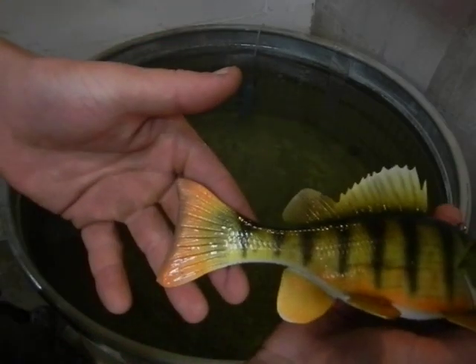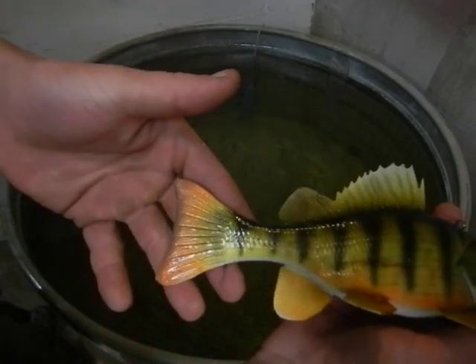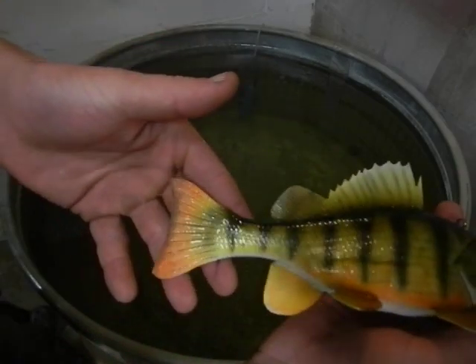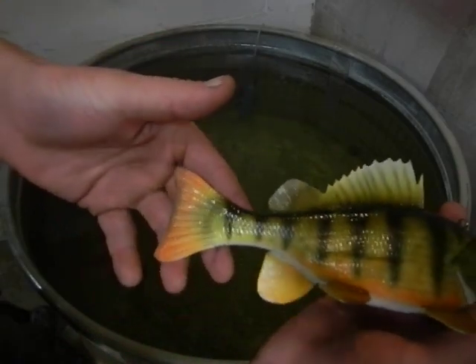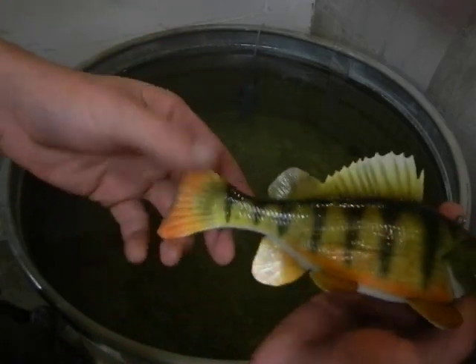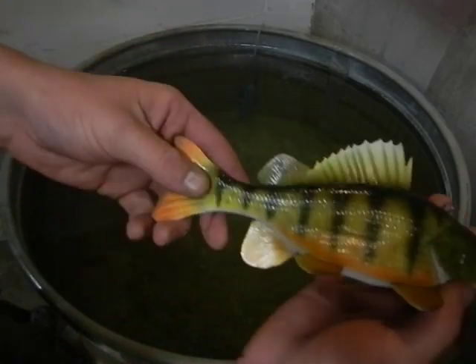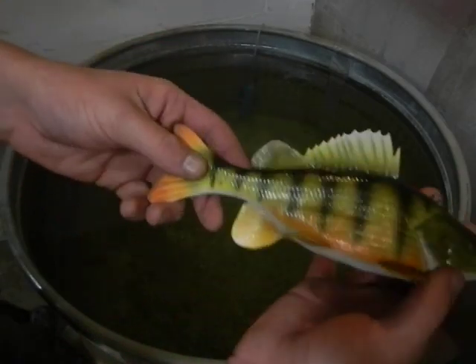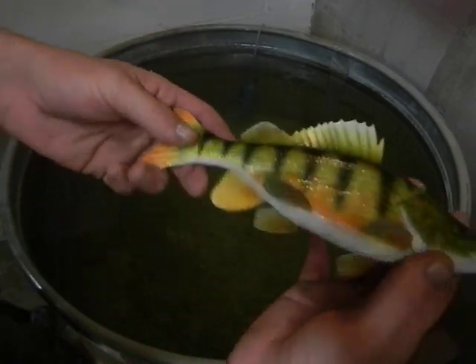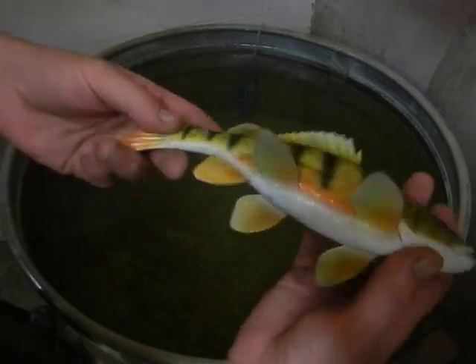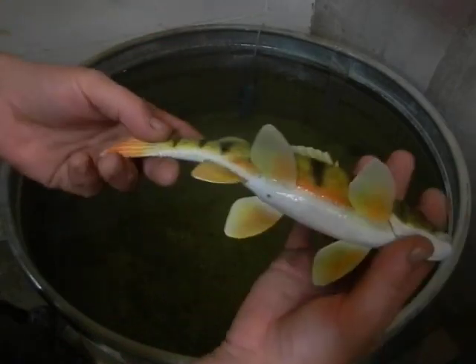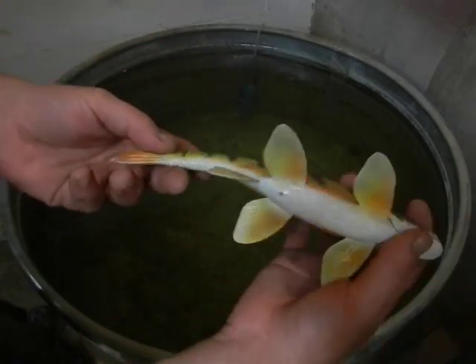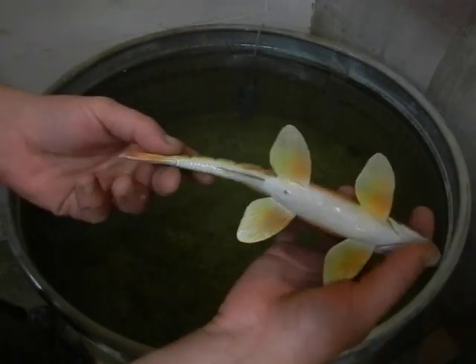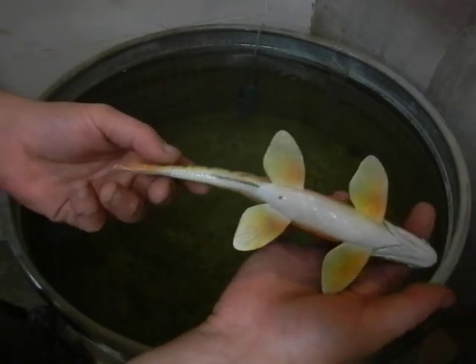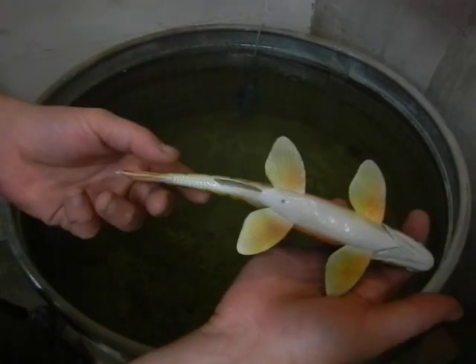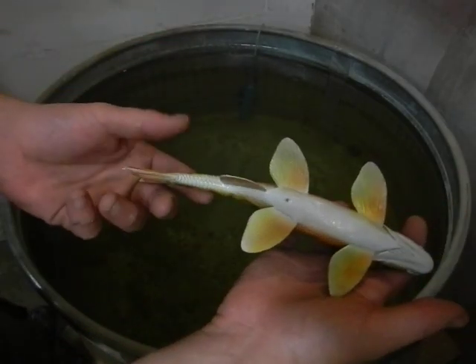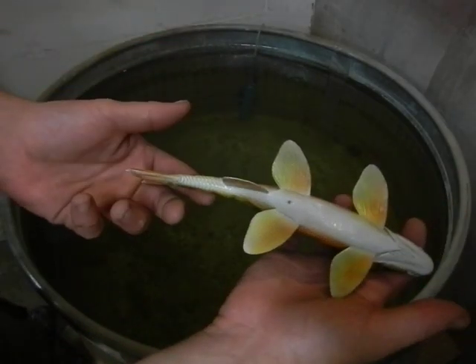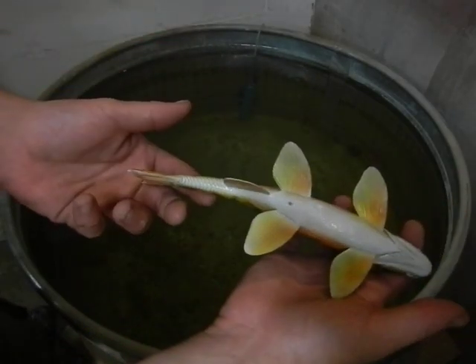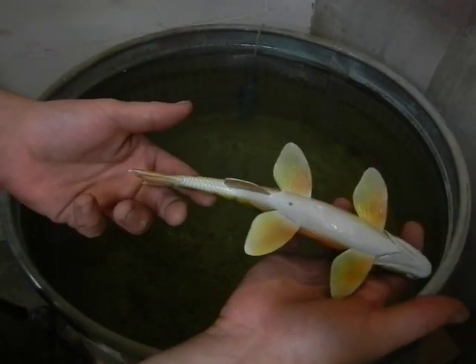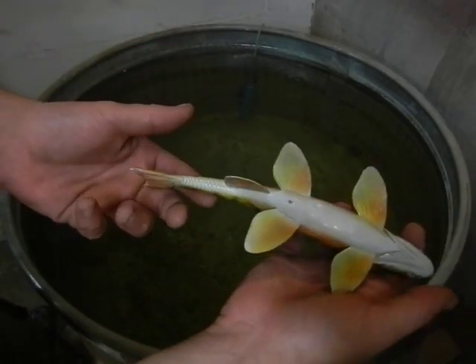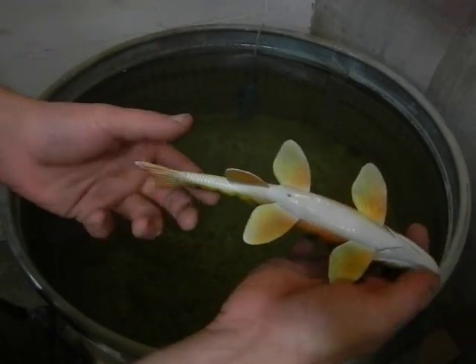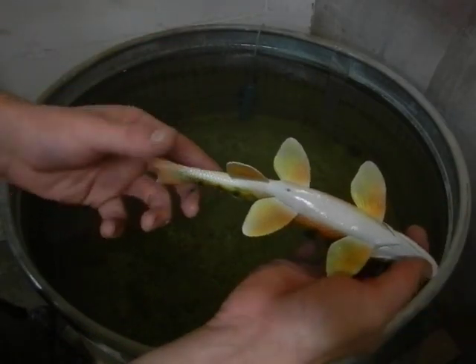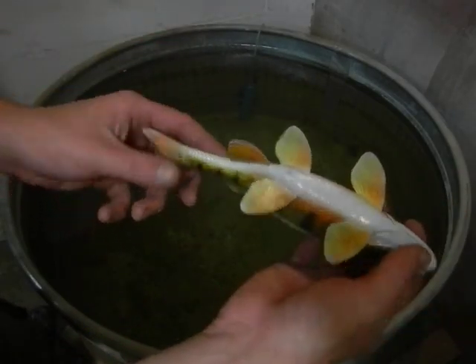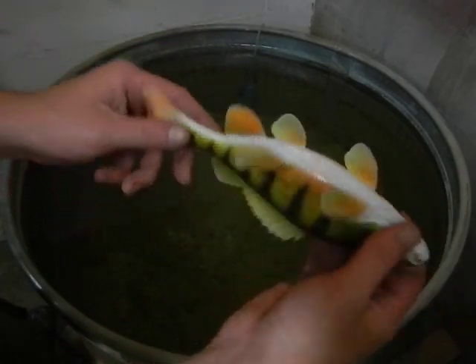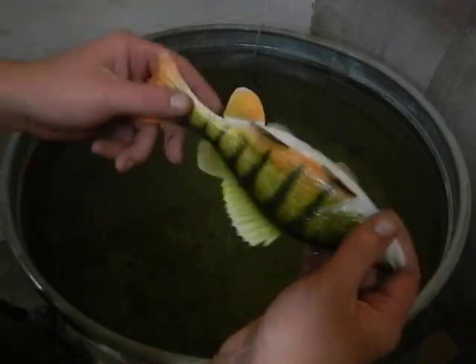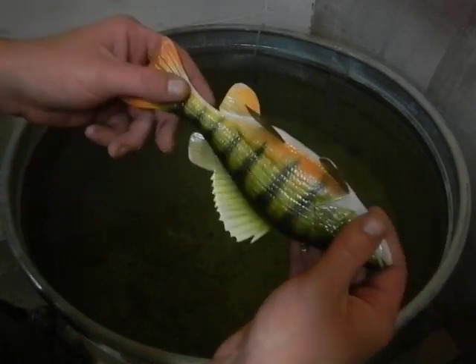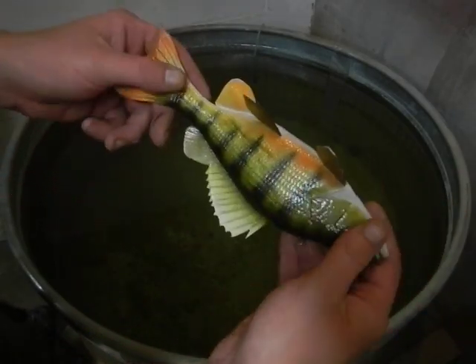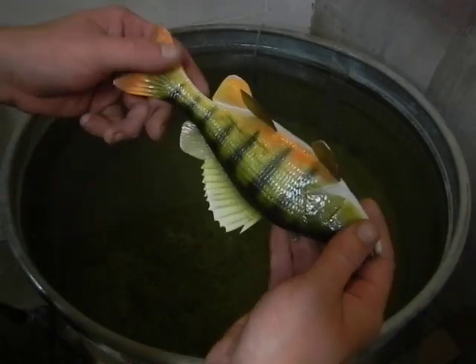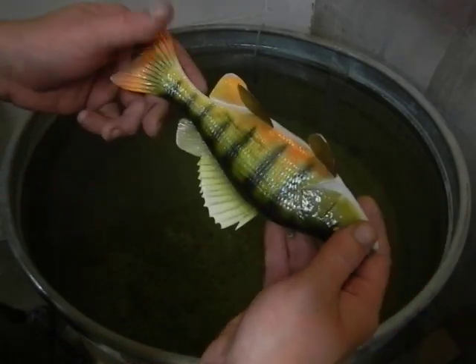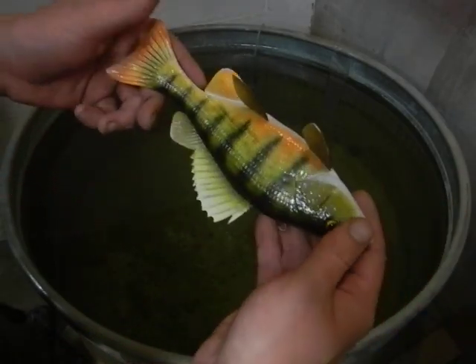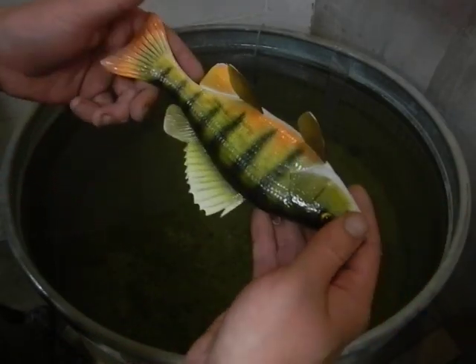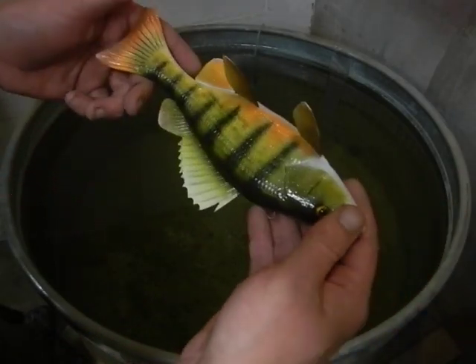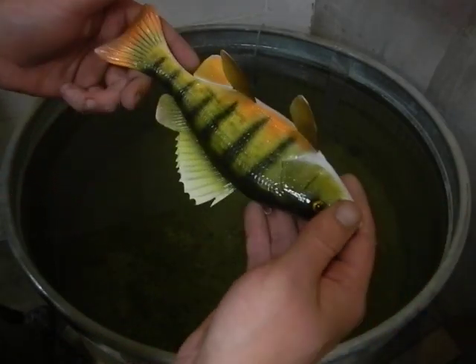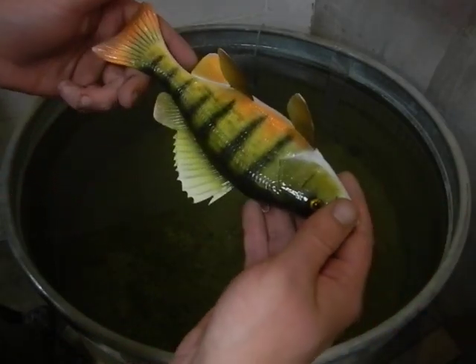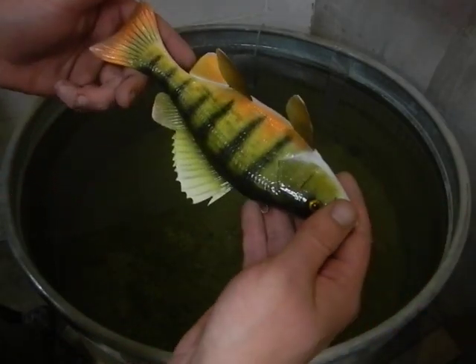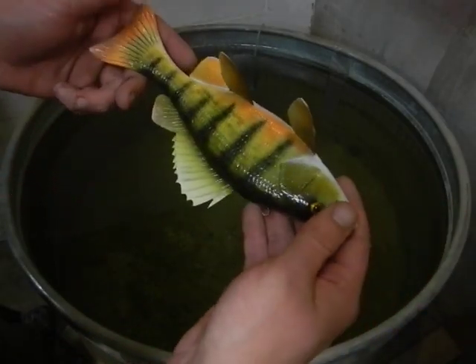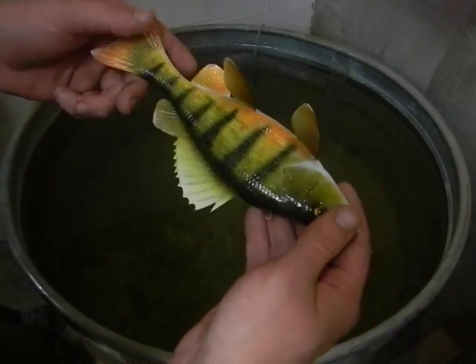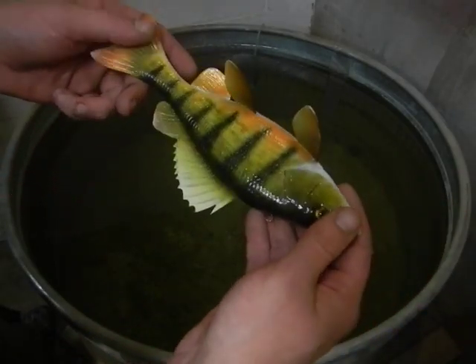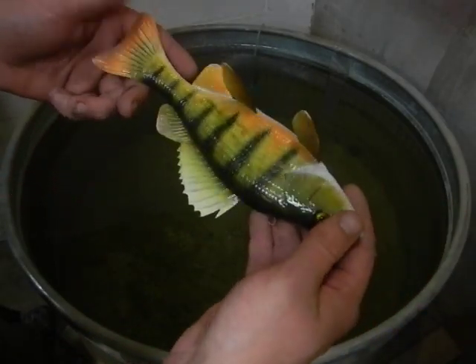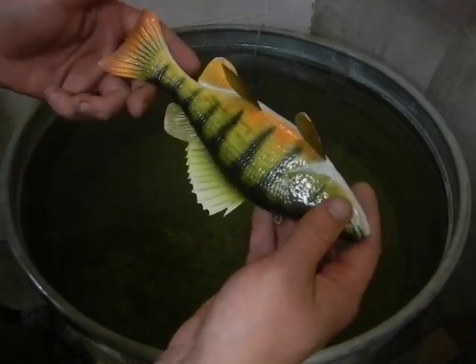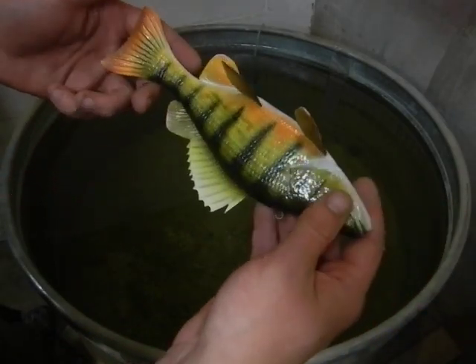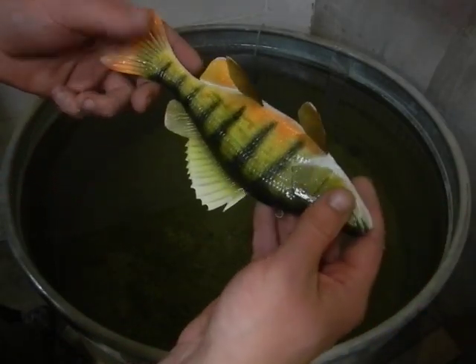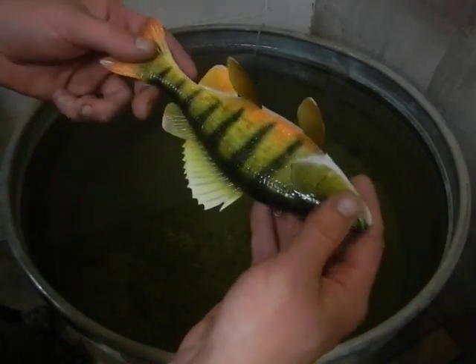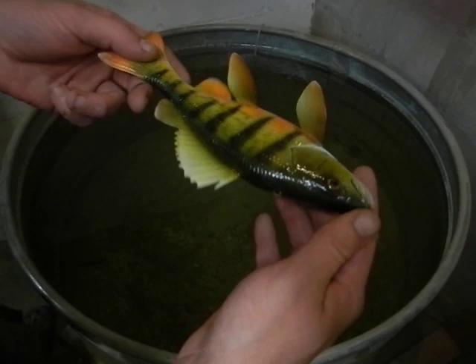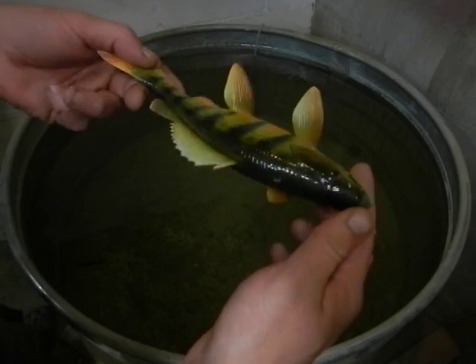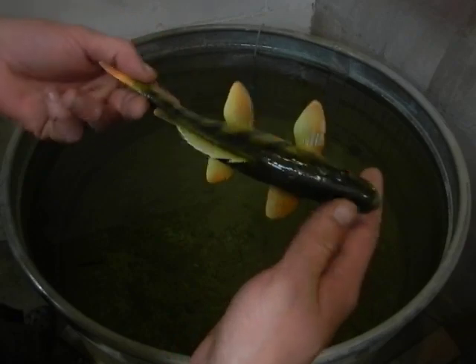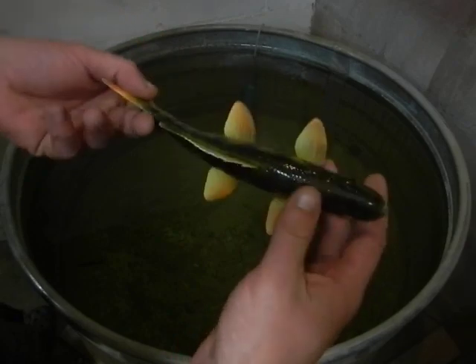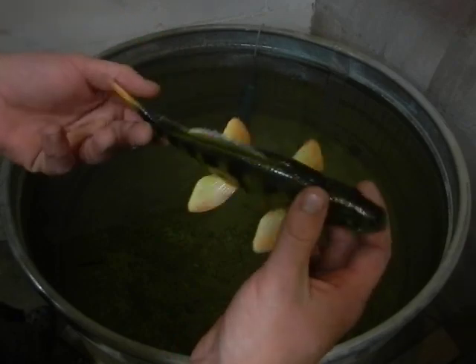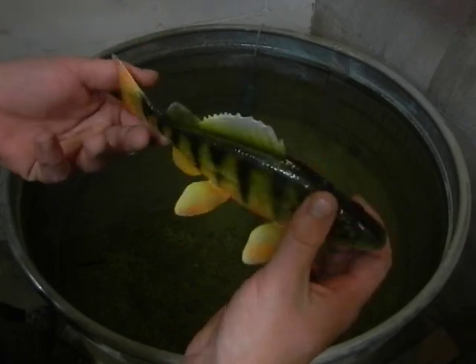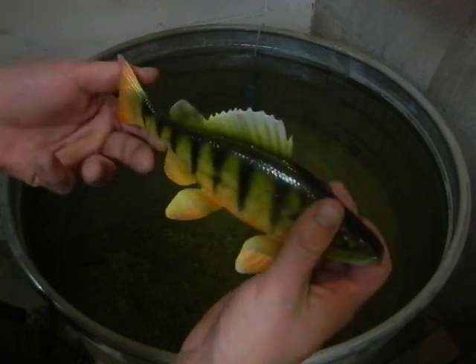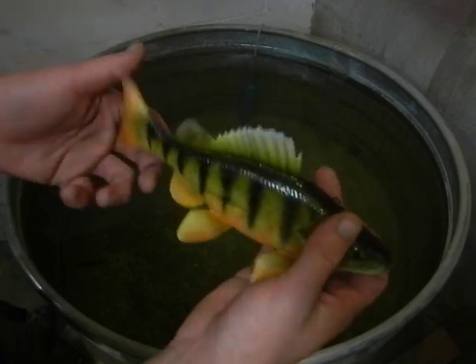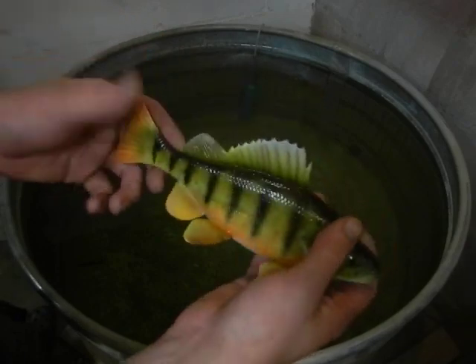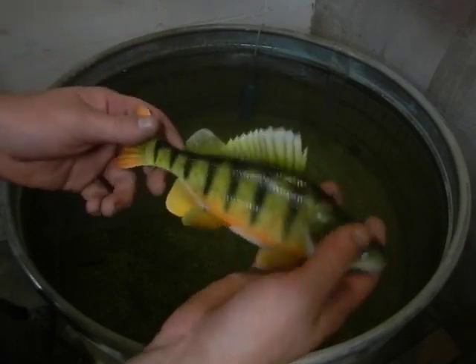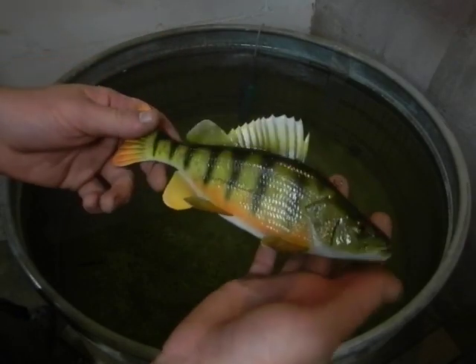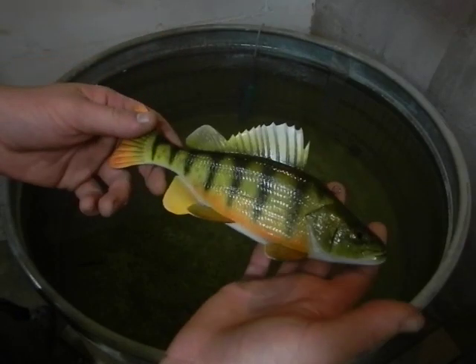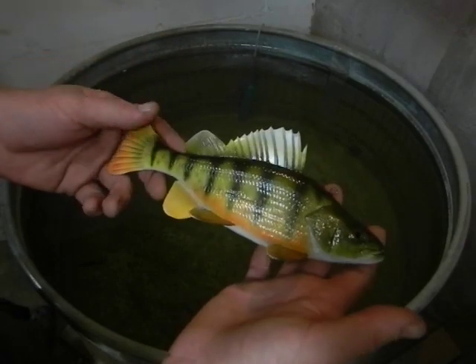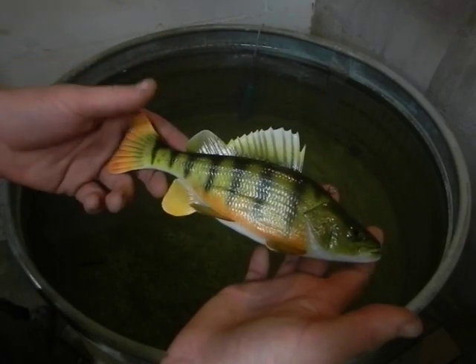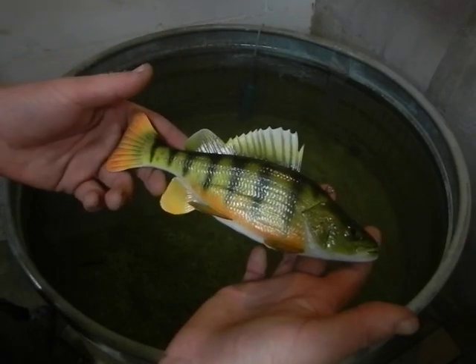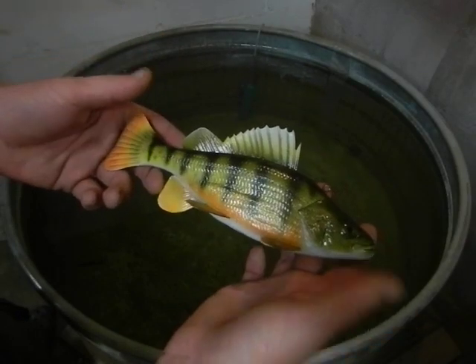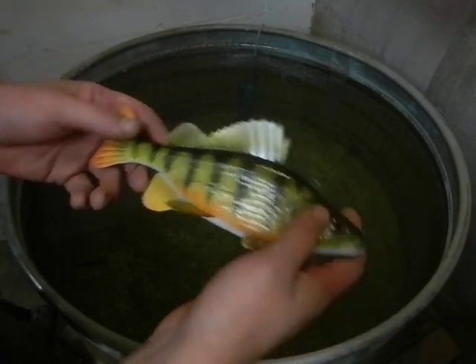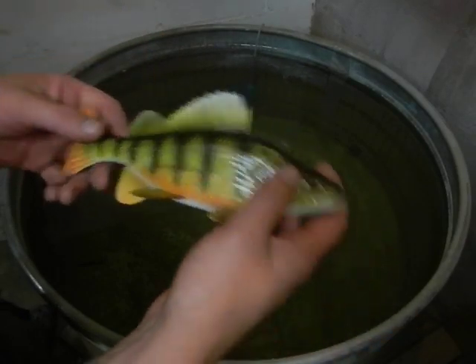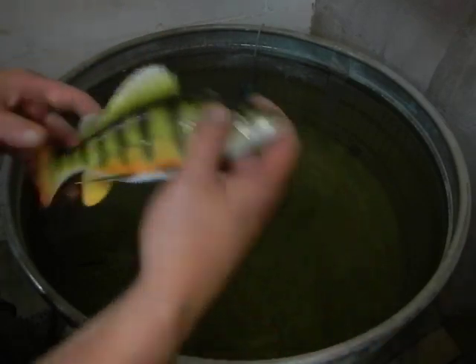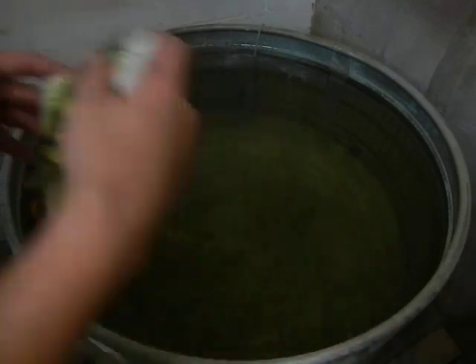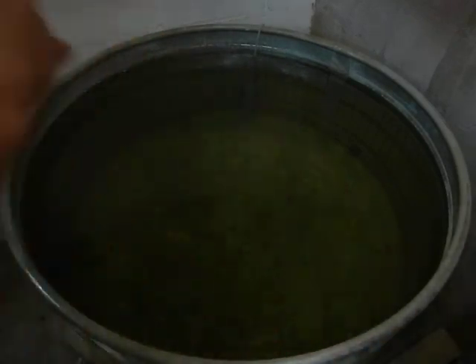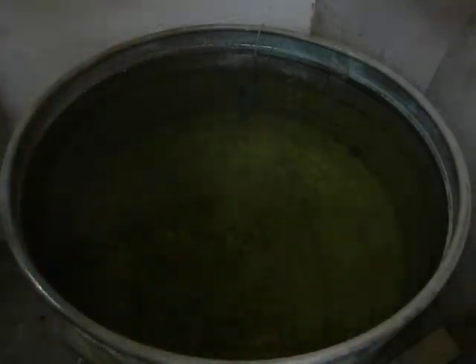We'll go ahead — just got this guy clear coated and dried so we can go ahead and give him a swim now.